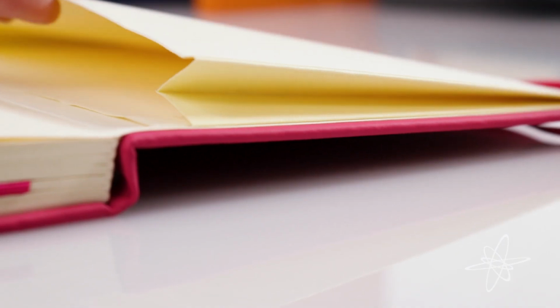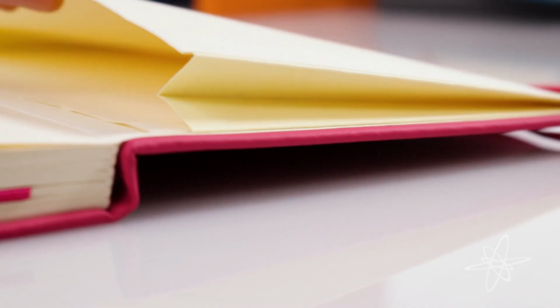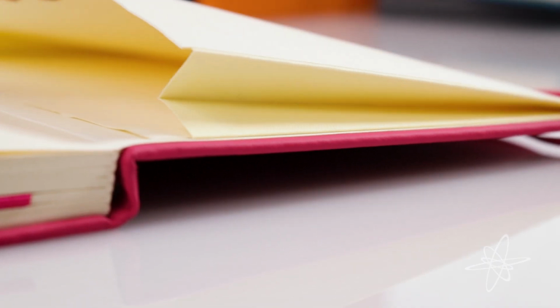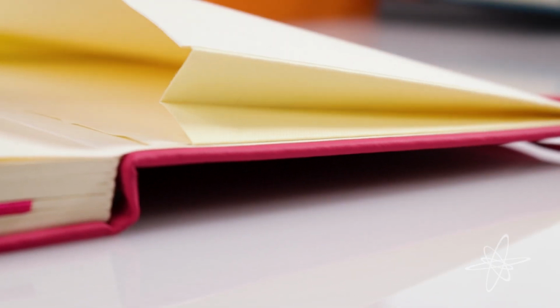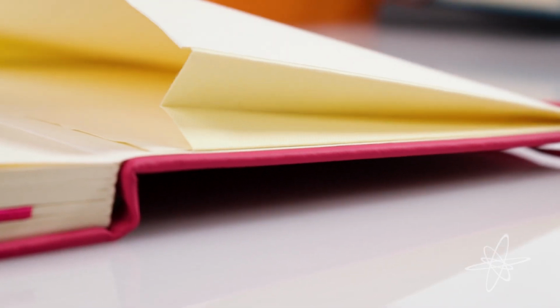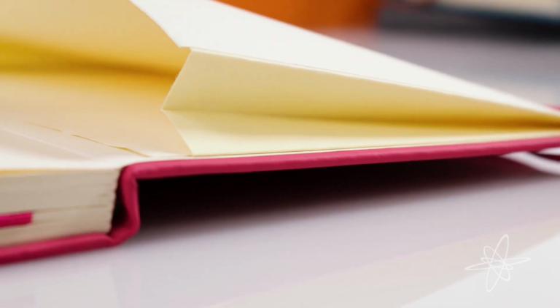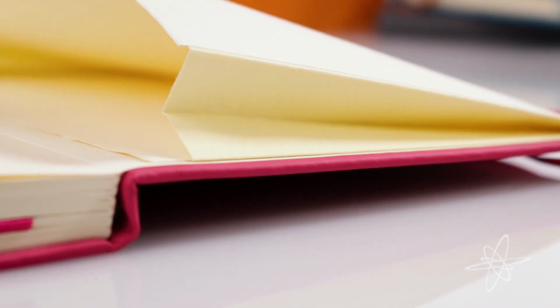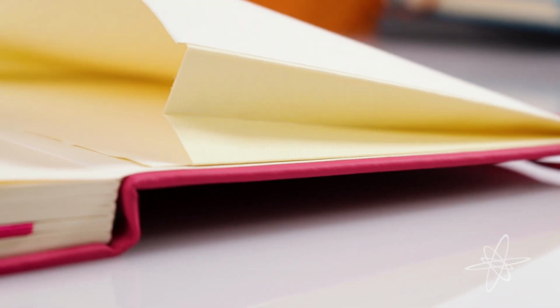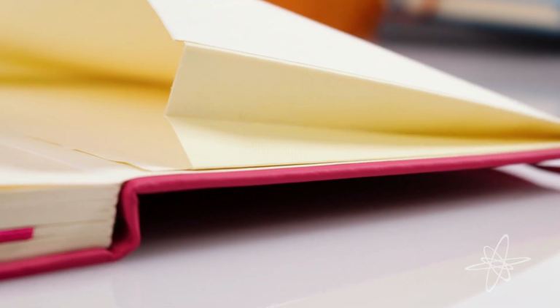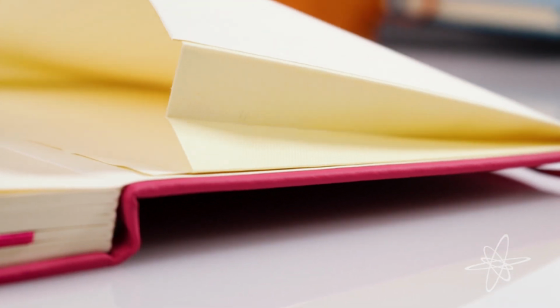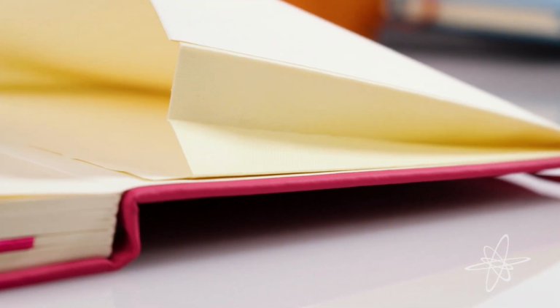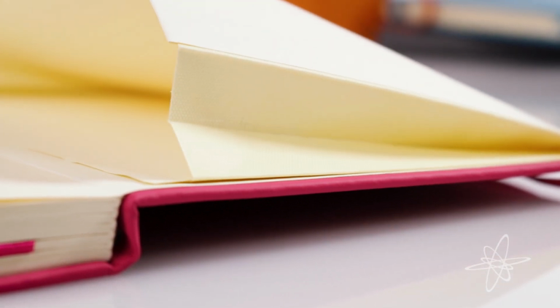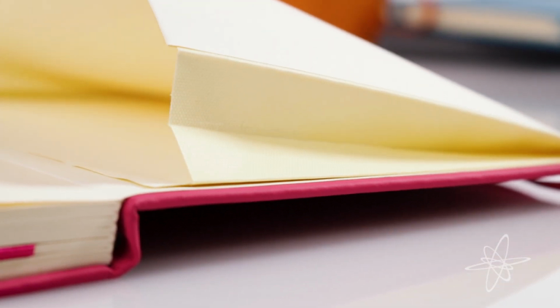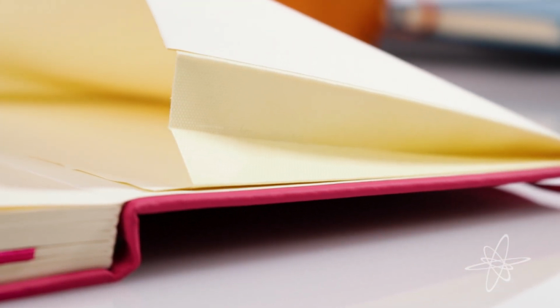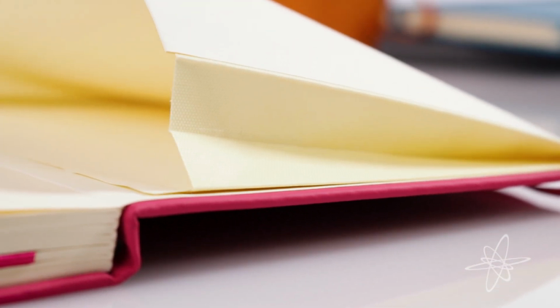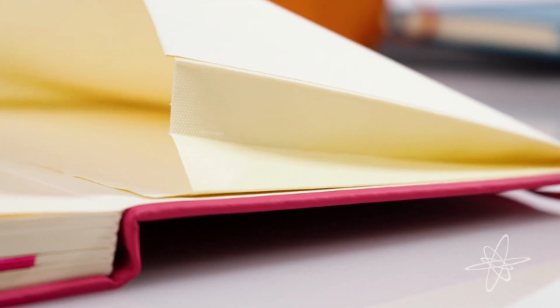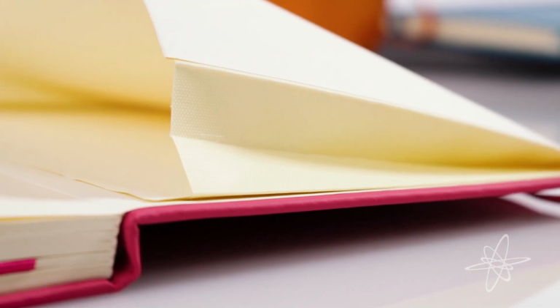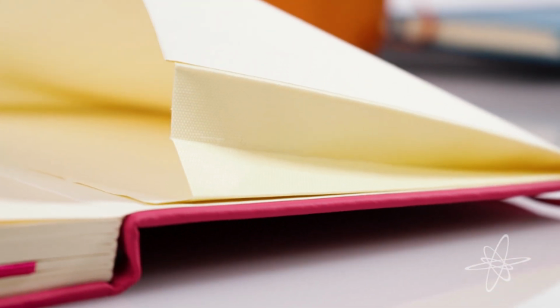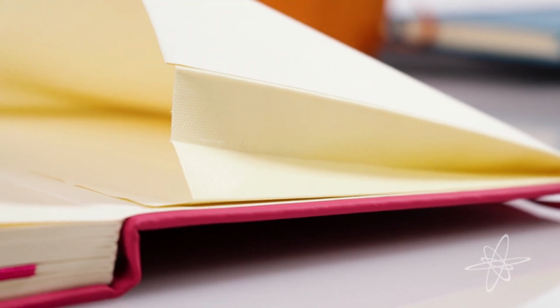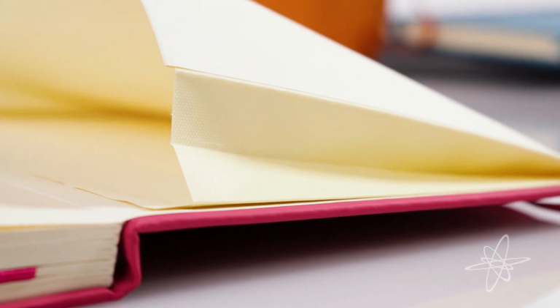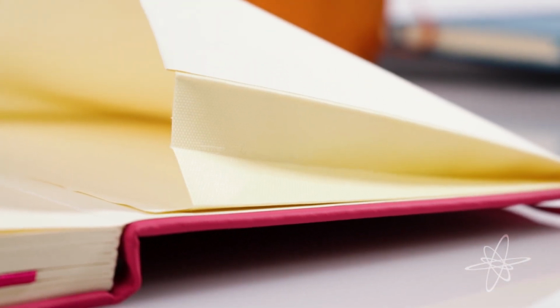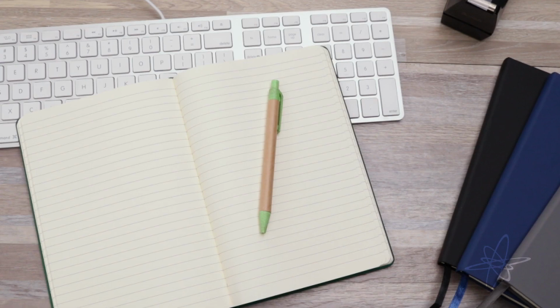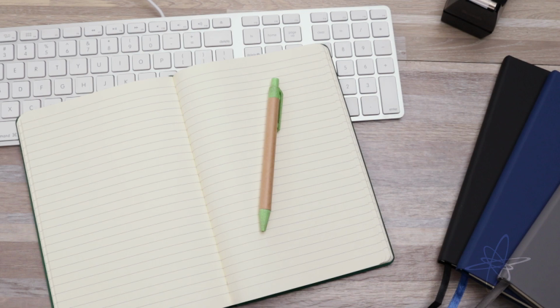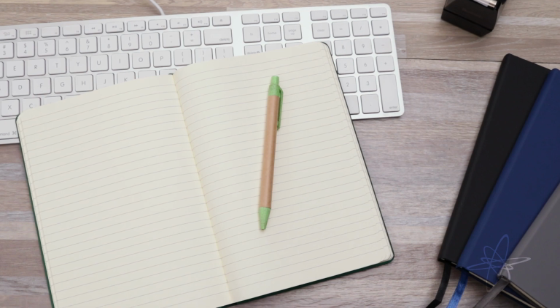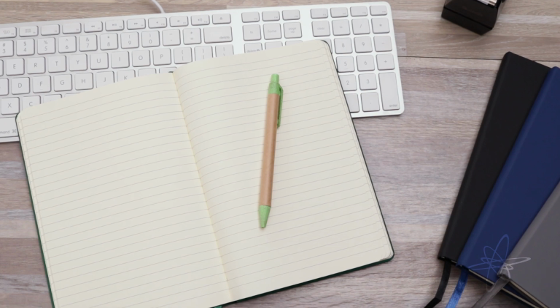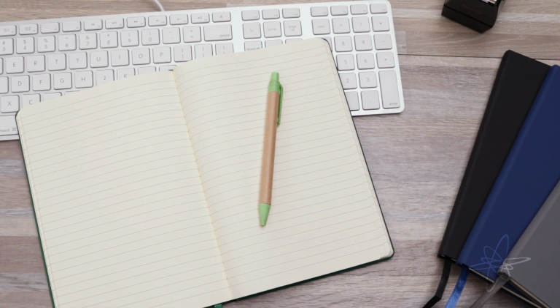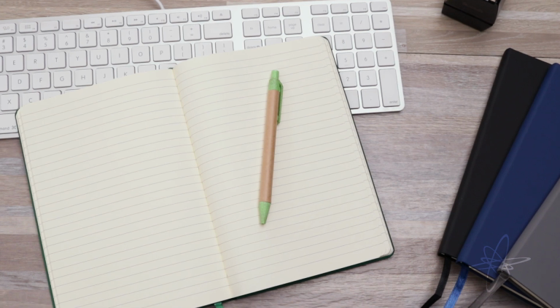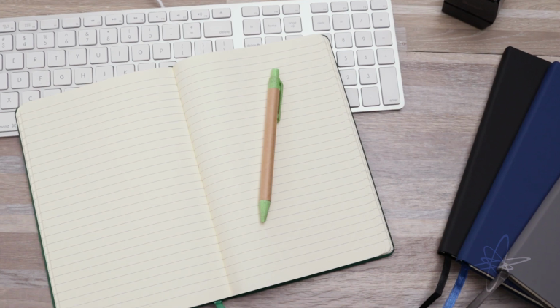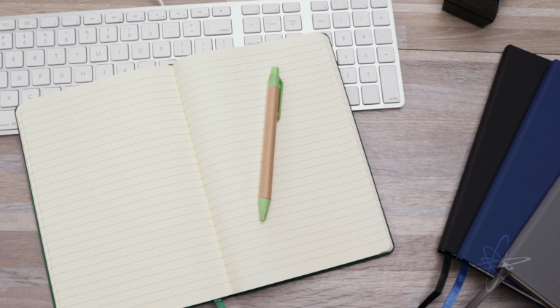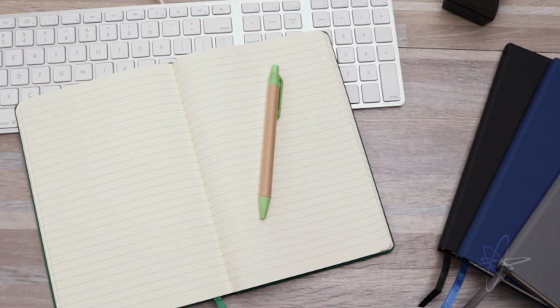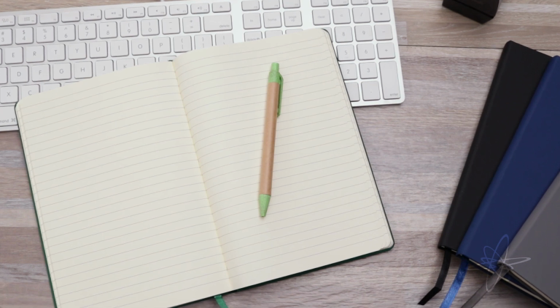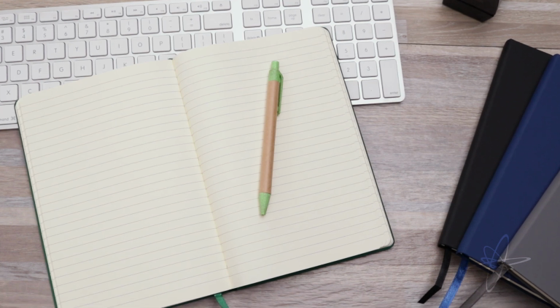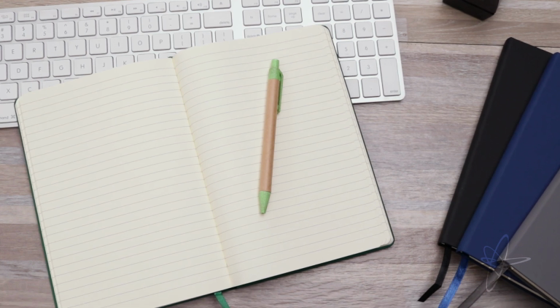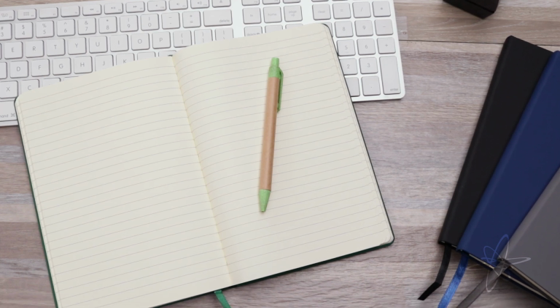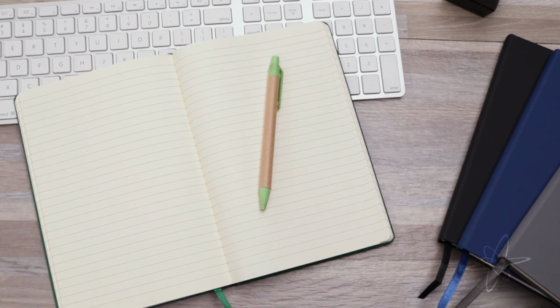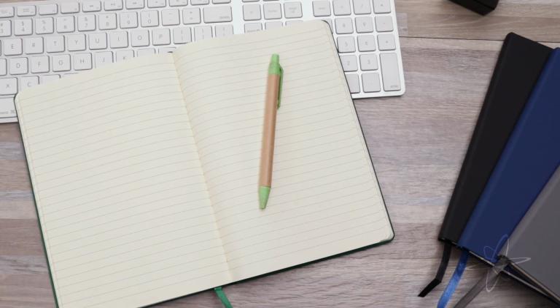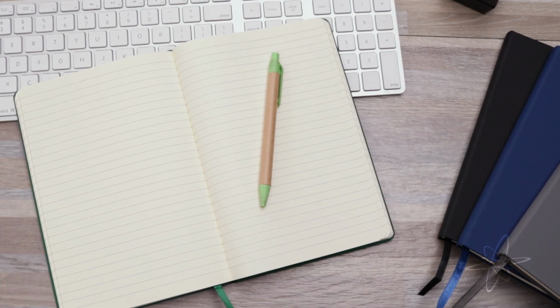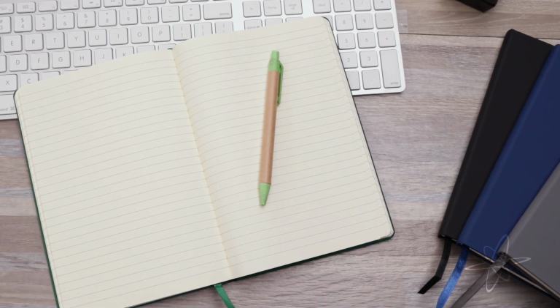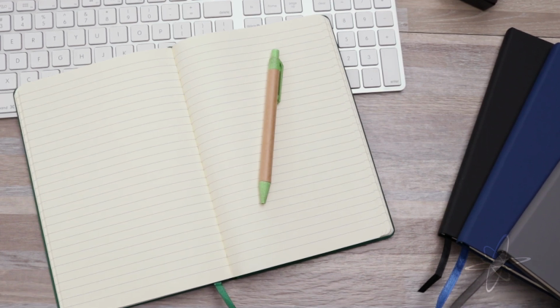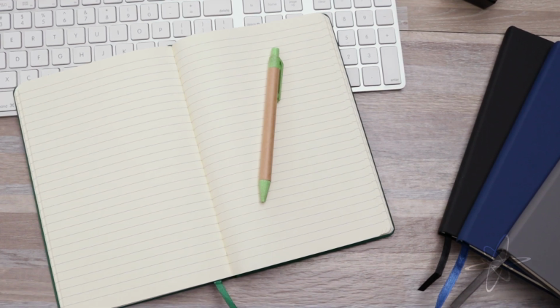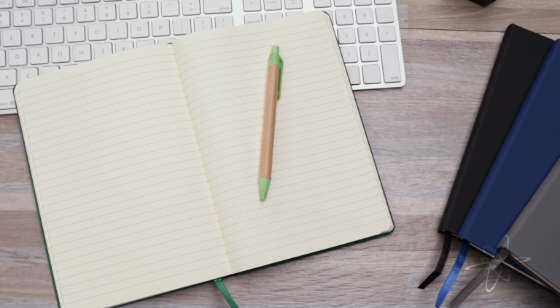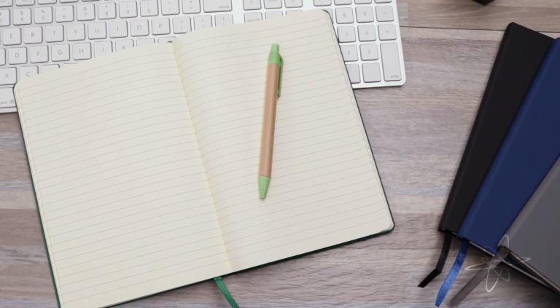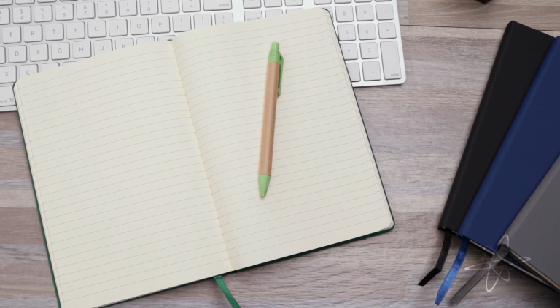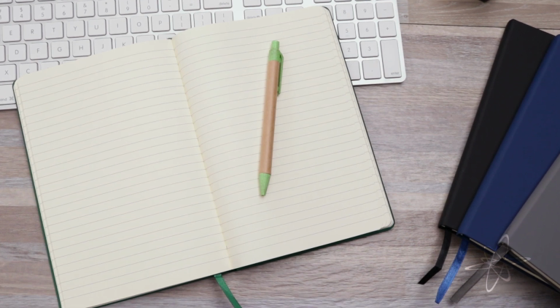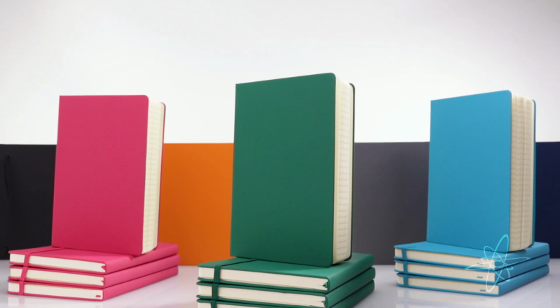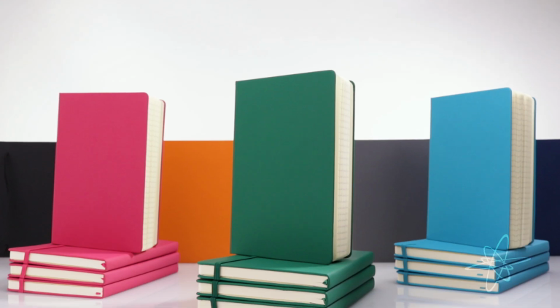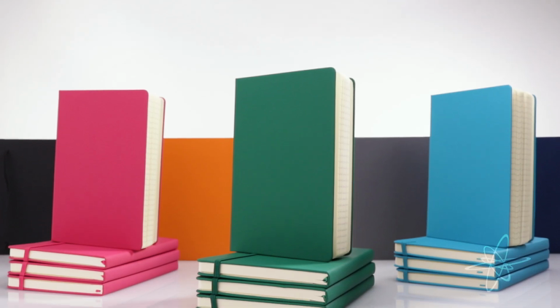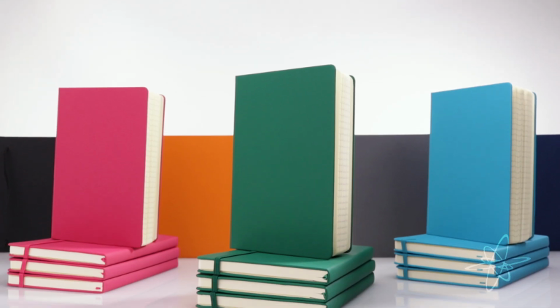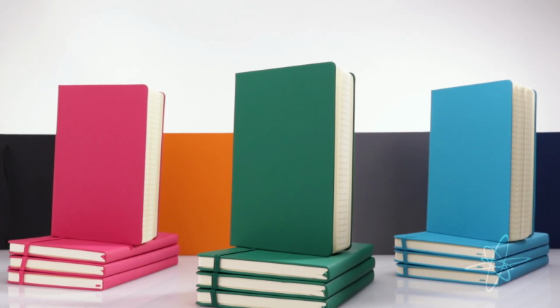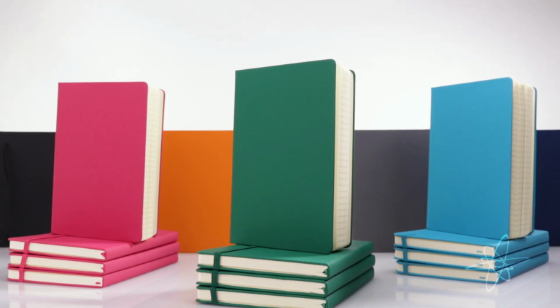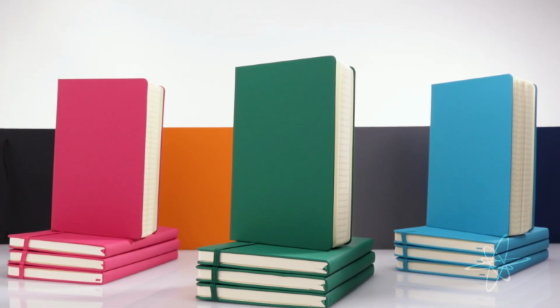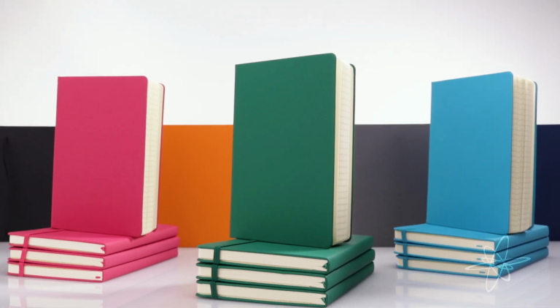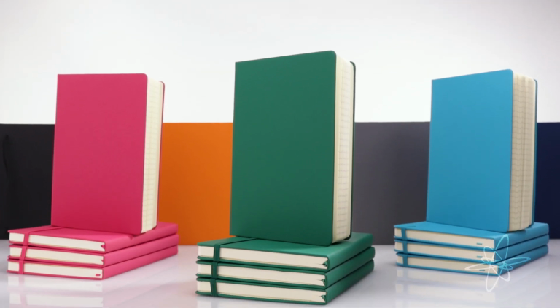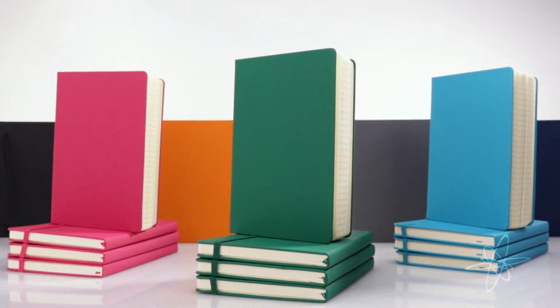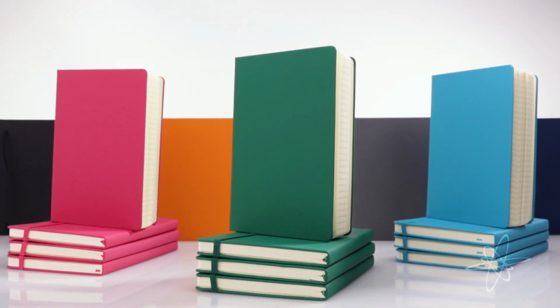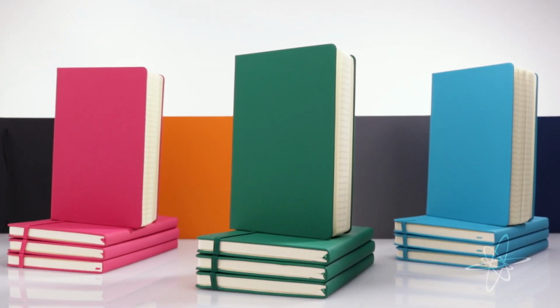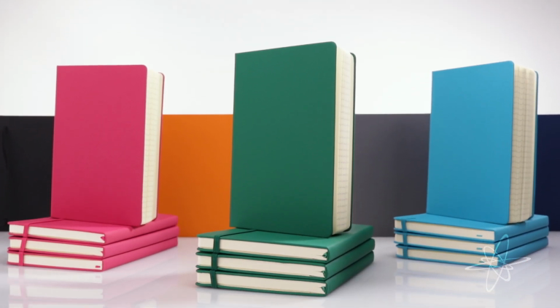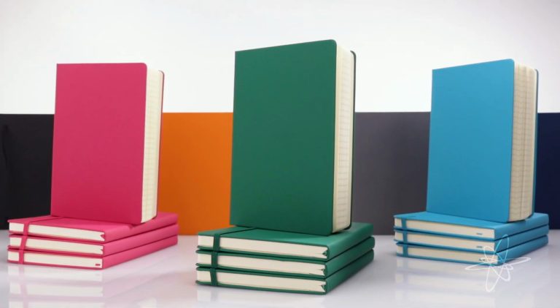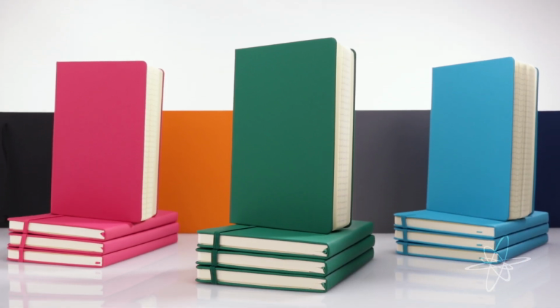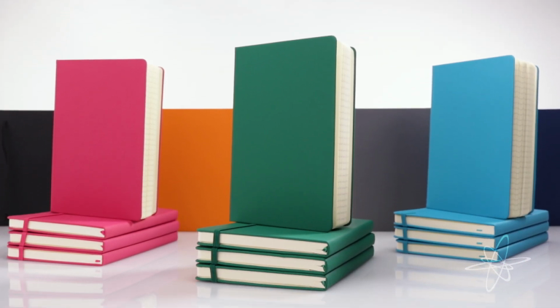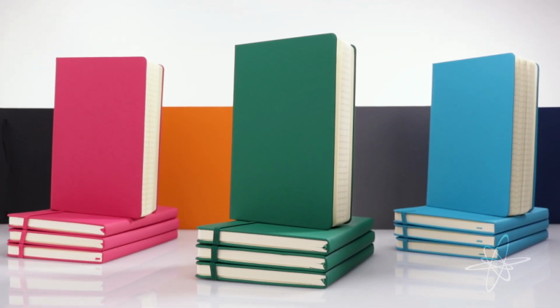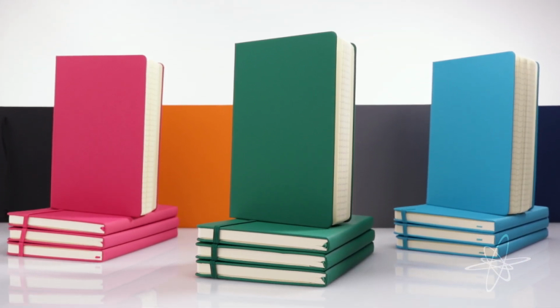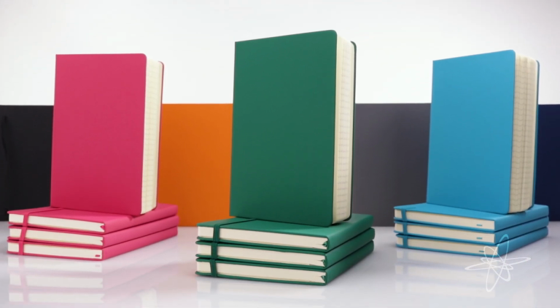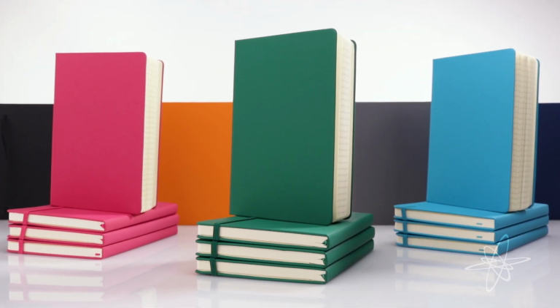And the perfect pocket lined with fabric — a journal worth a thousand words. Simply Genius leatherette journals.